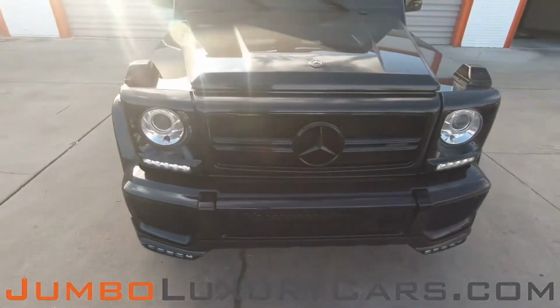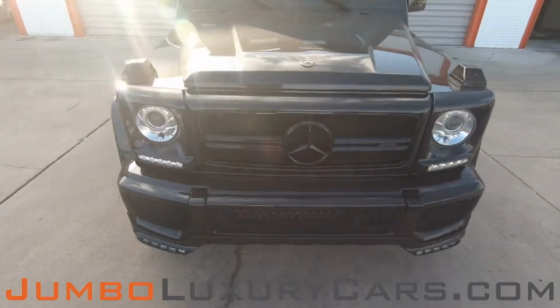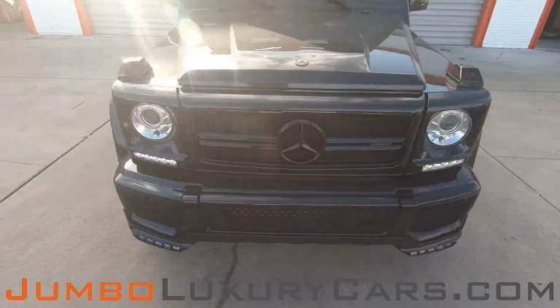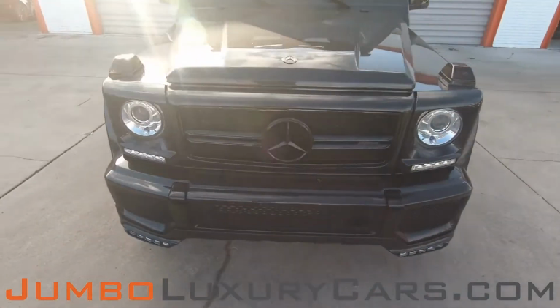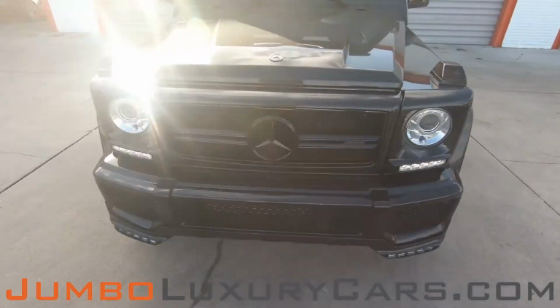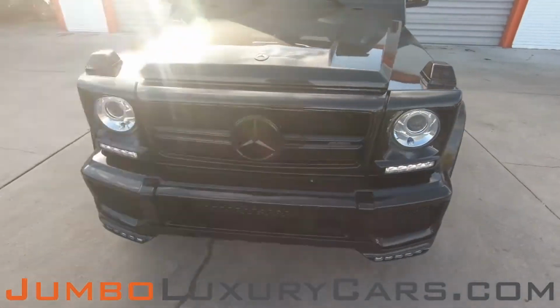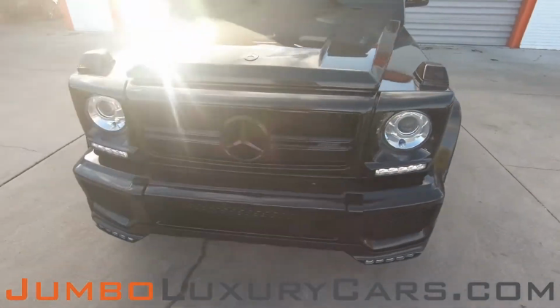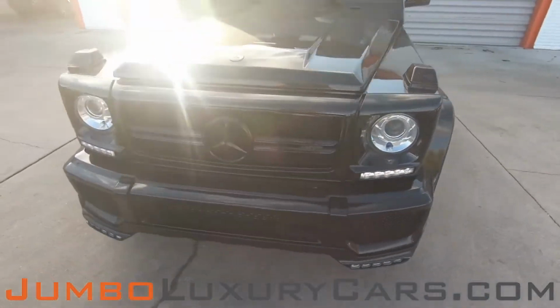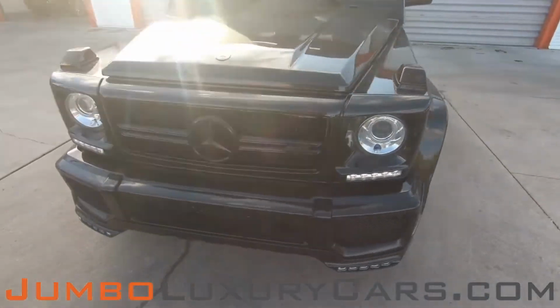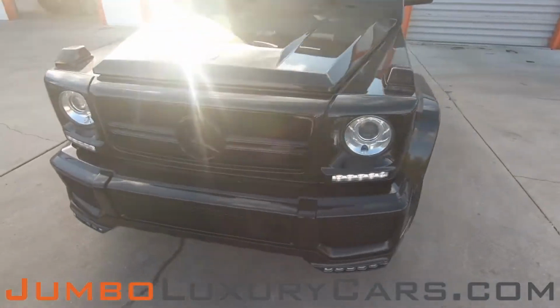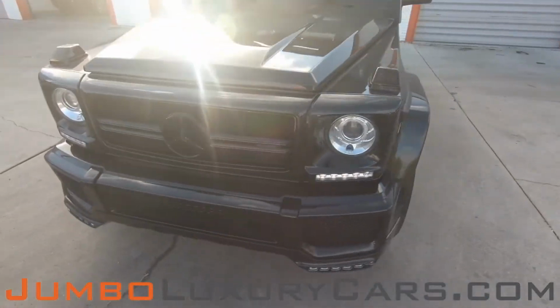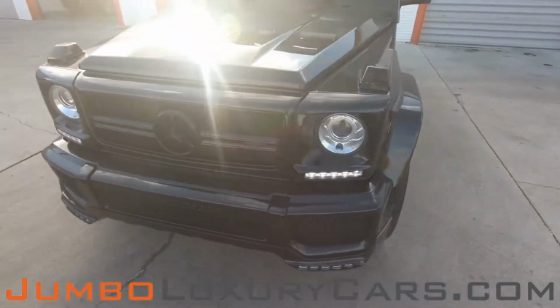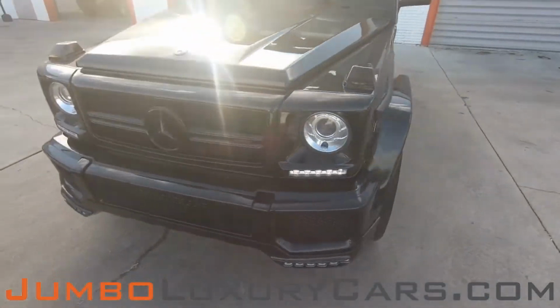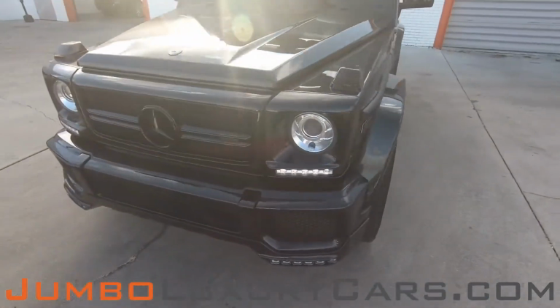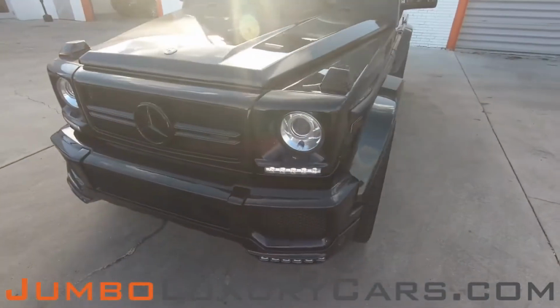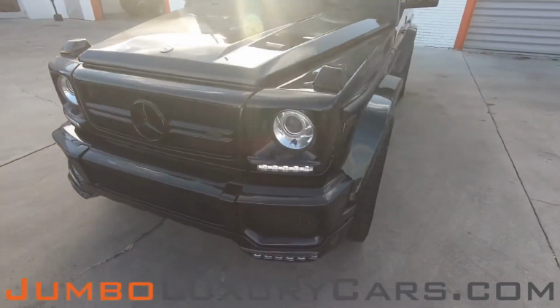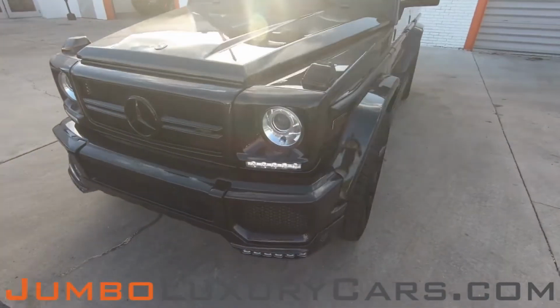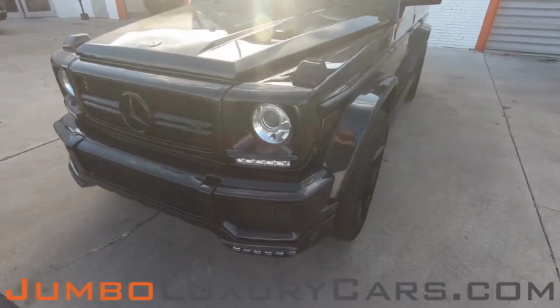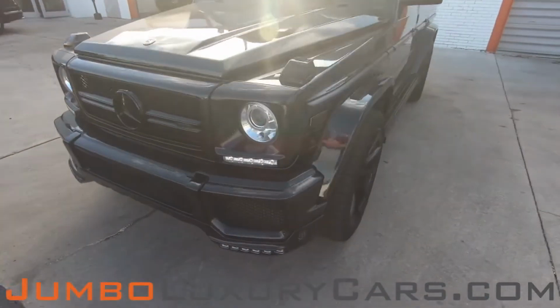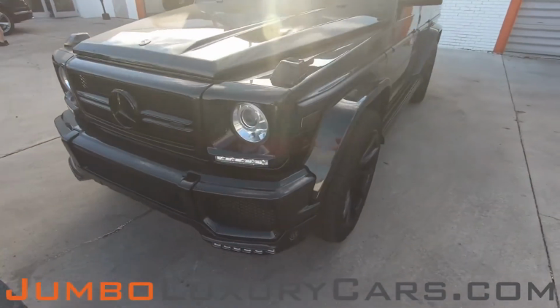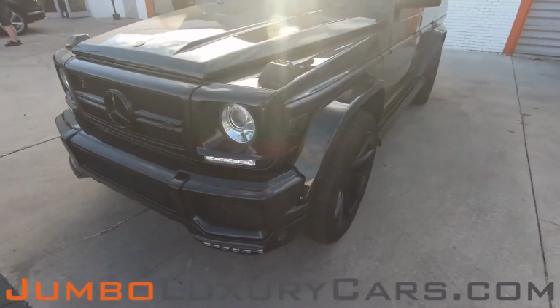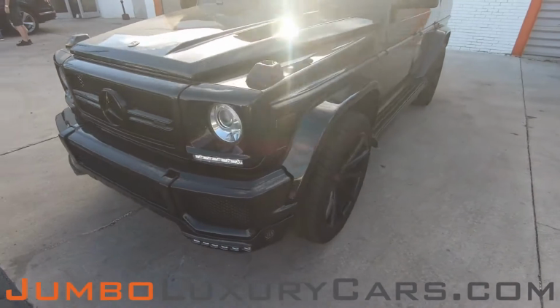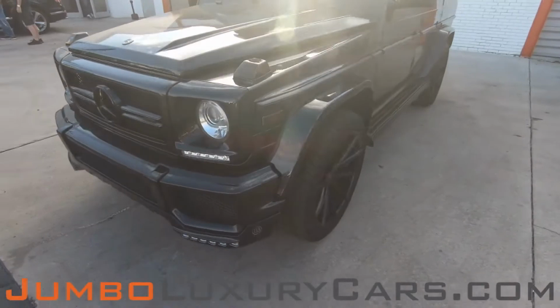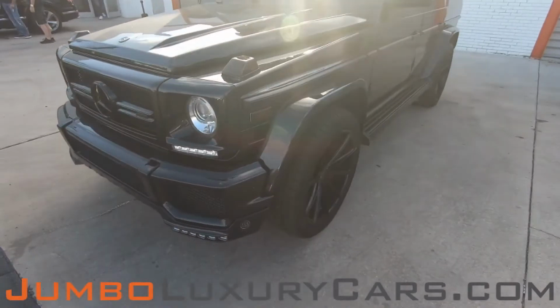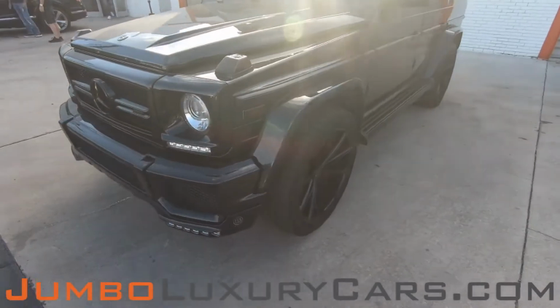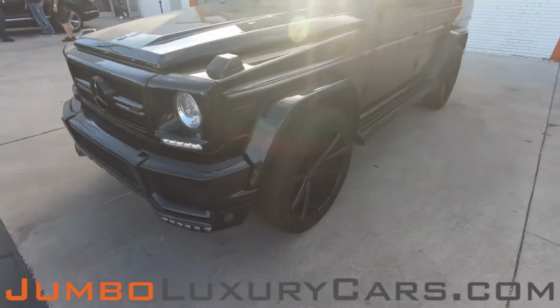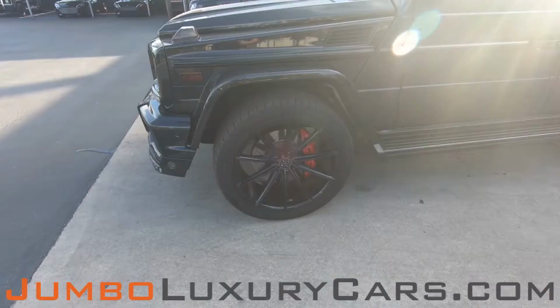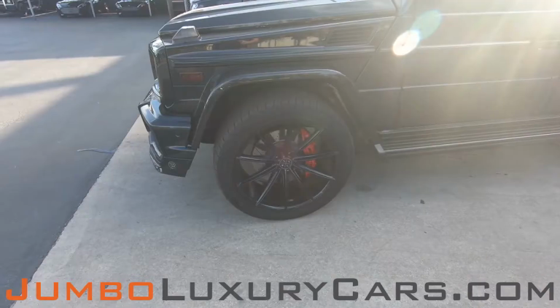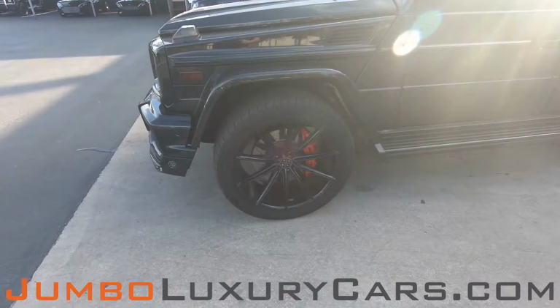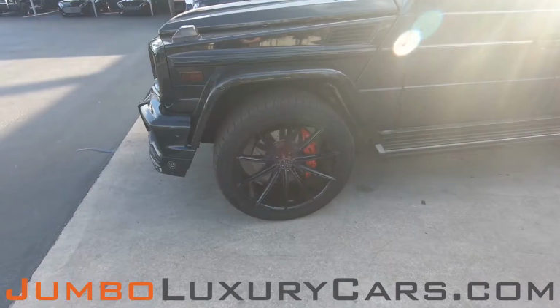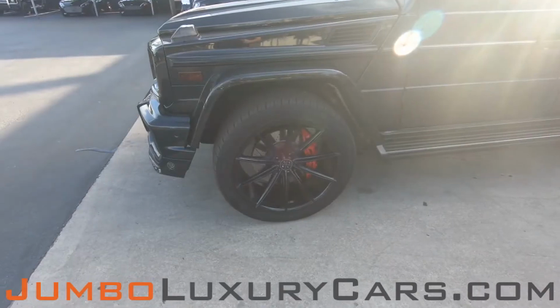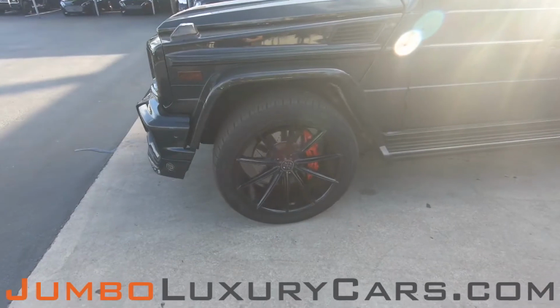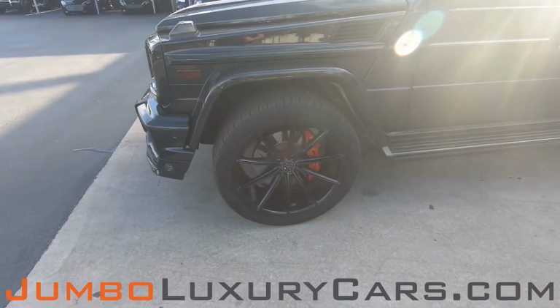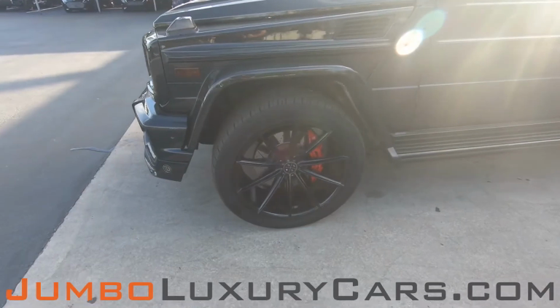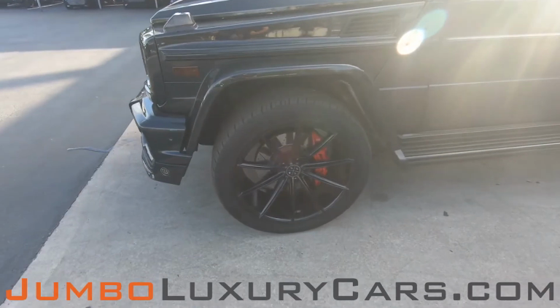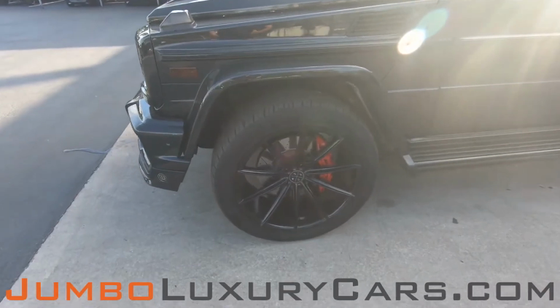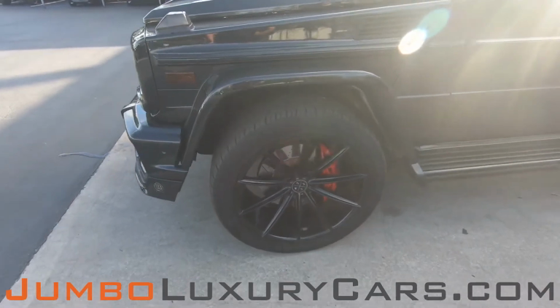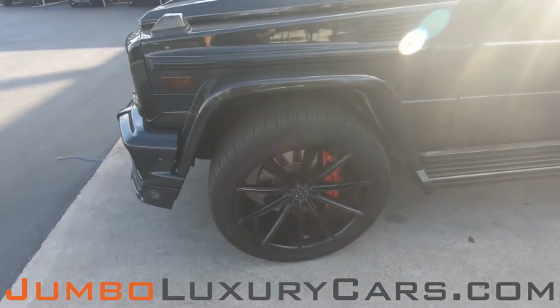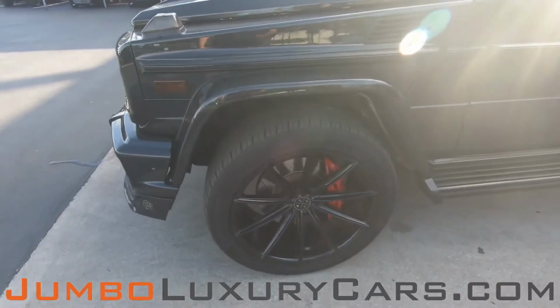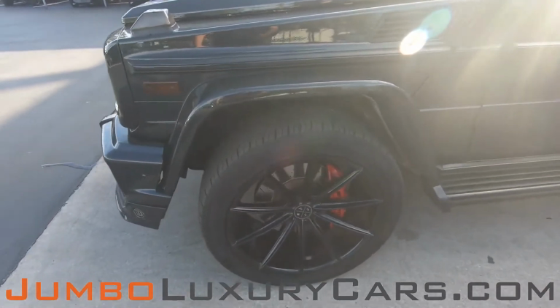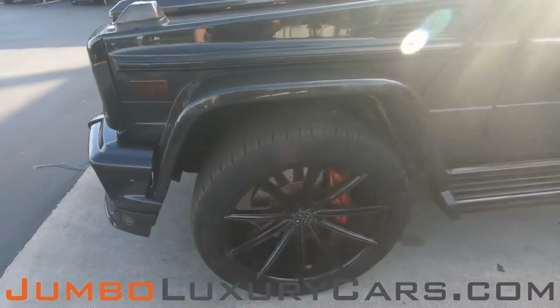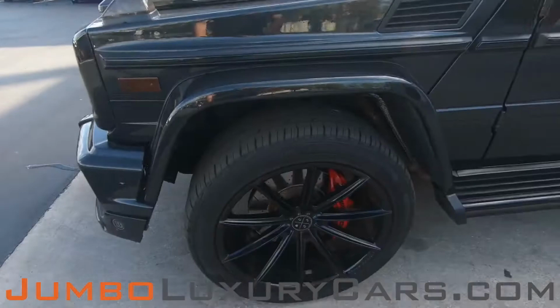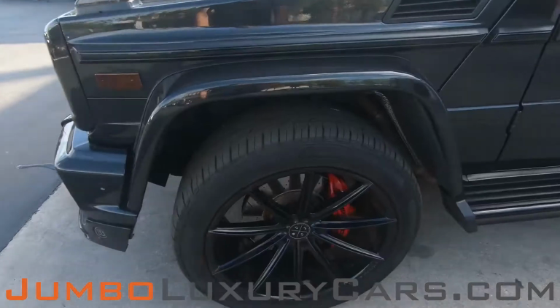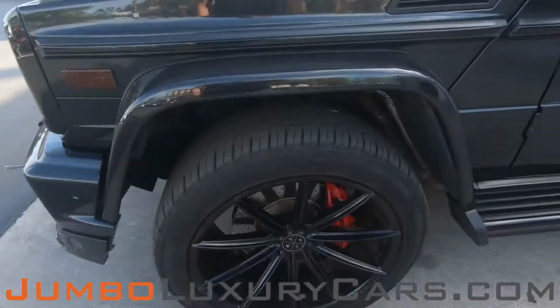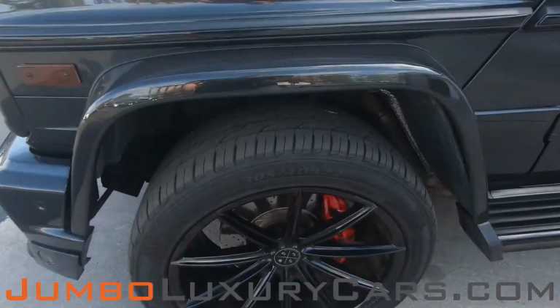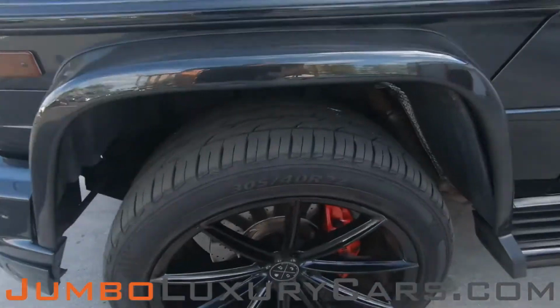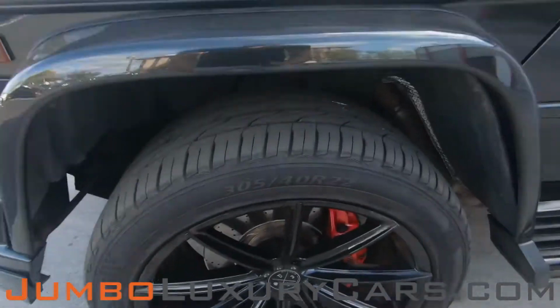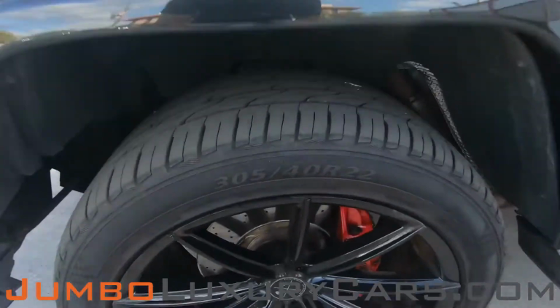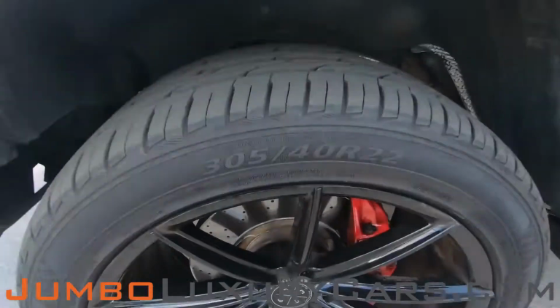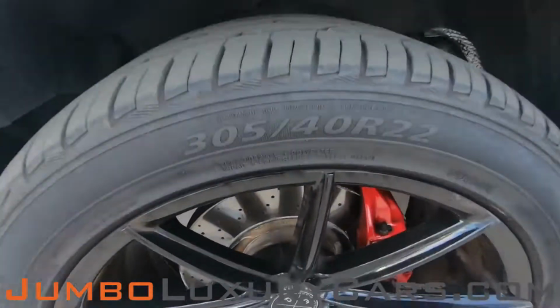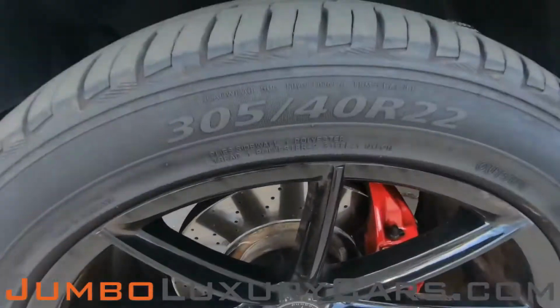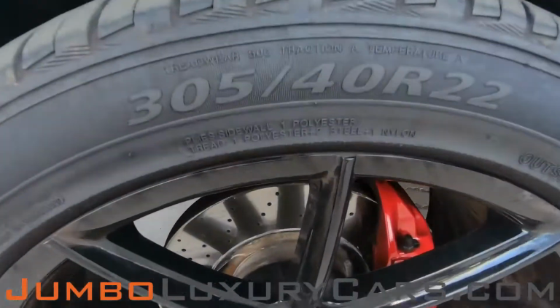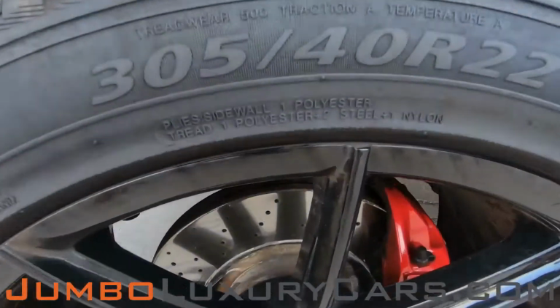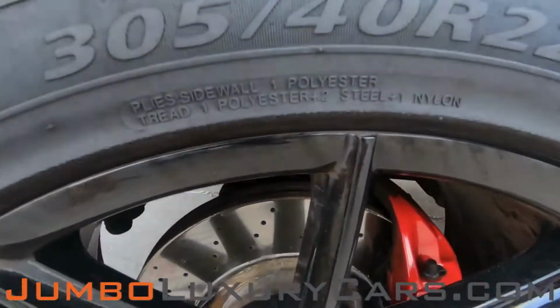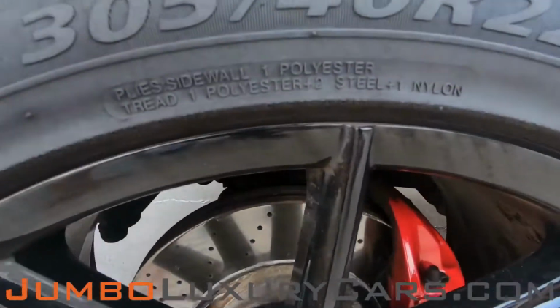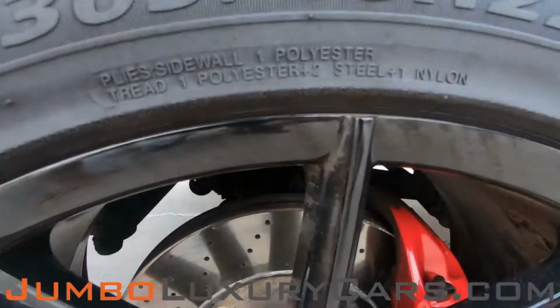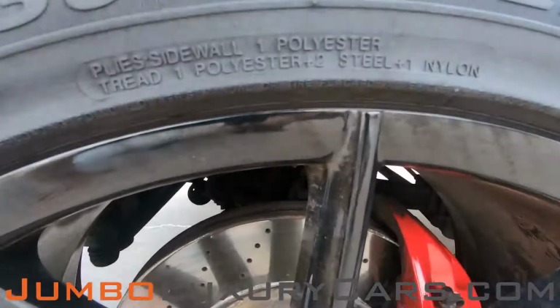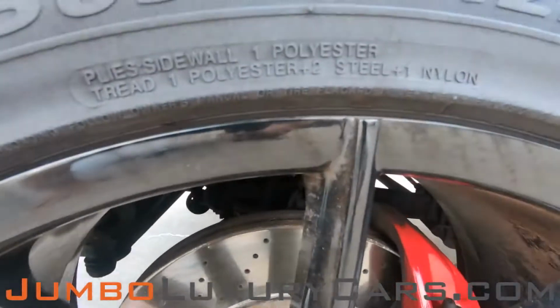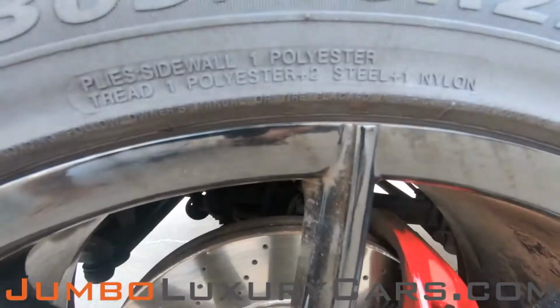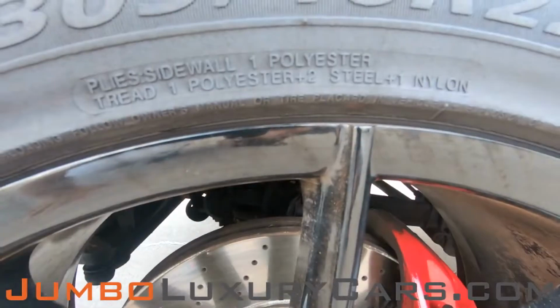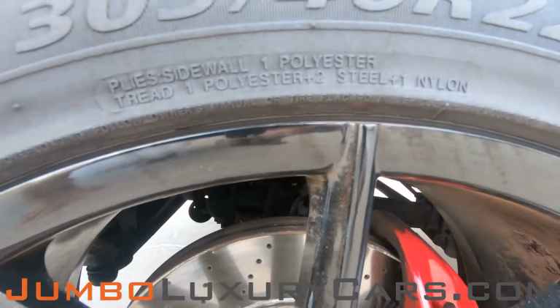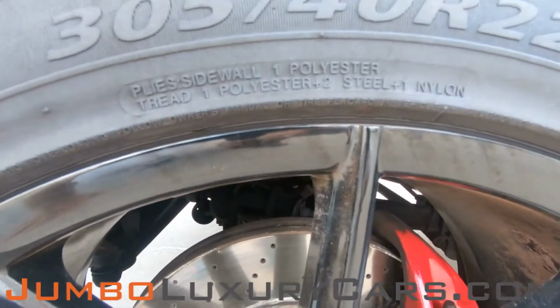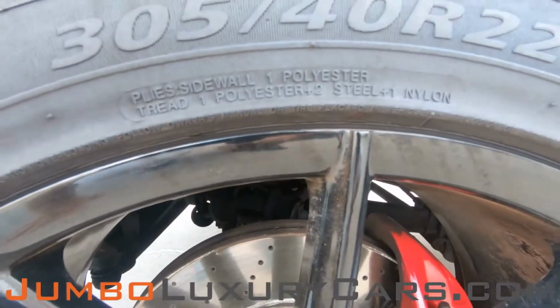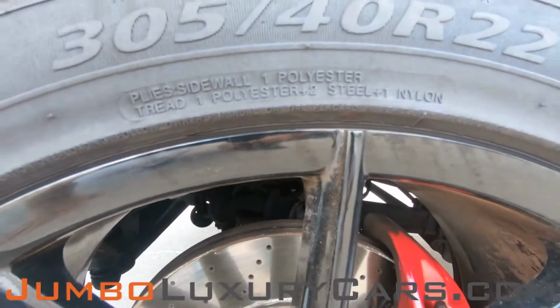Overall, the exterior is in excellent condition. Now let's take a look at the rims and tires, checking for any curb rashes and tire condition.